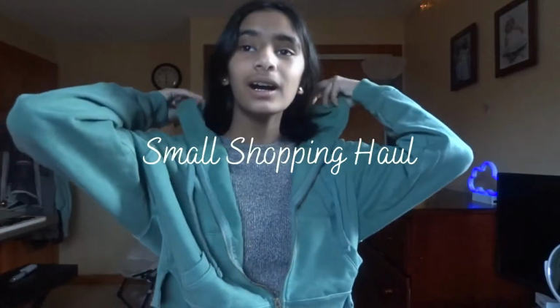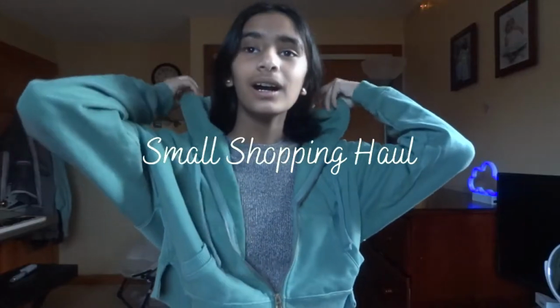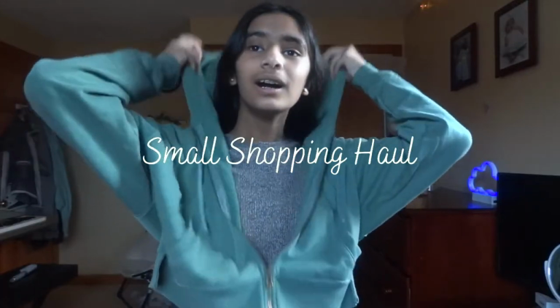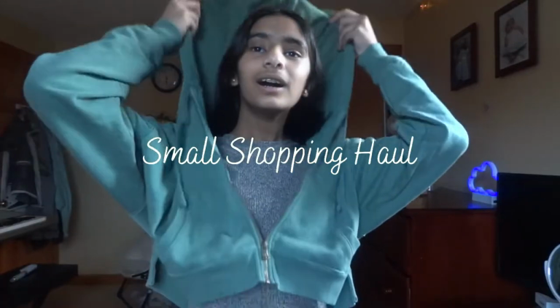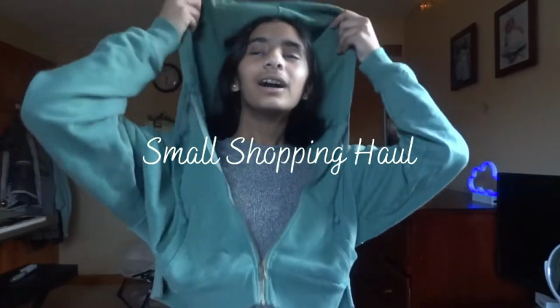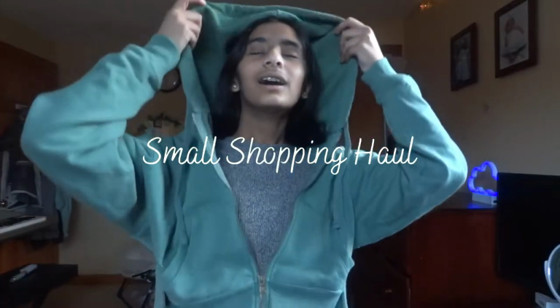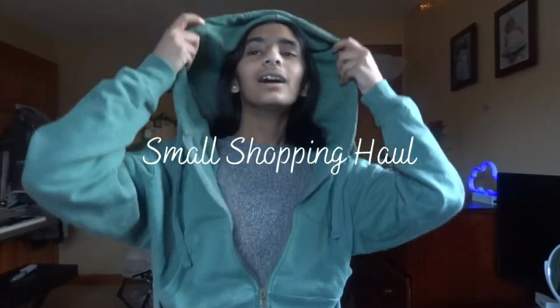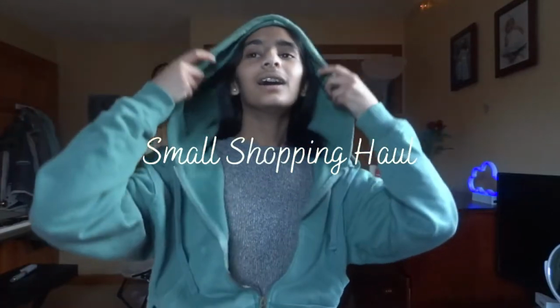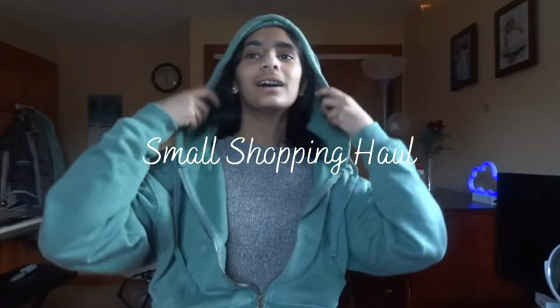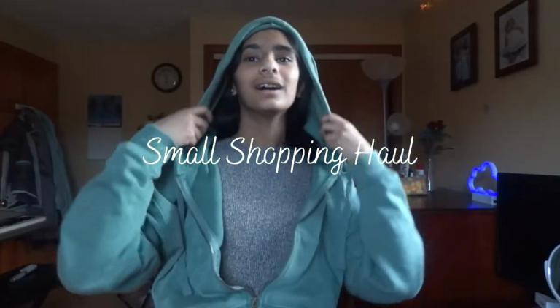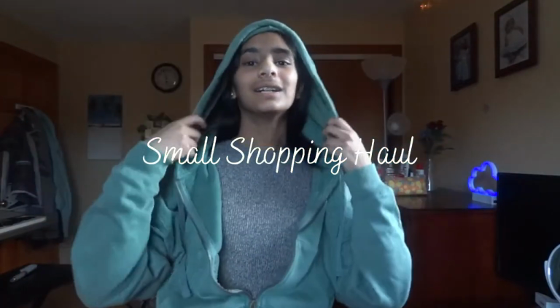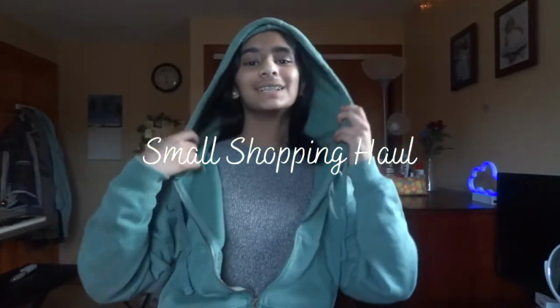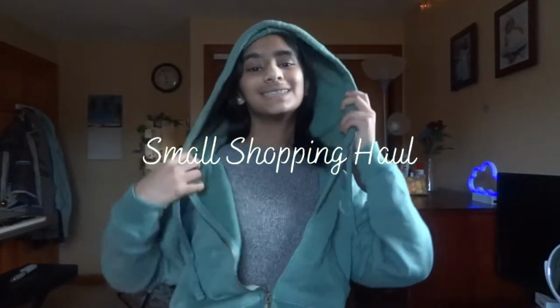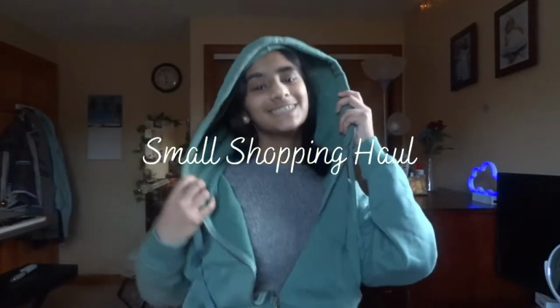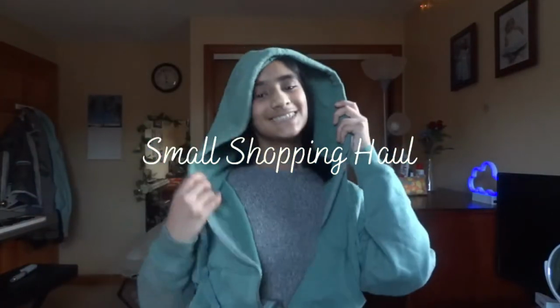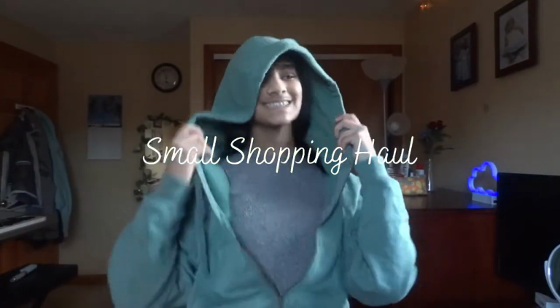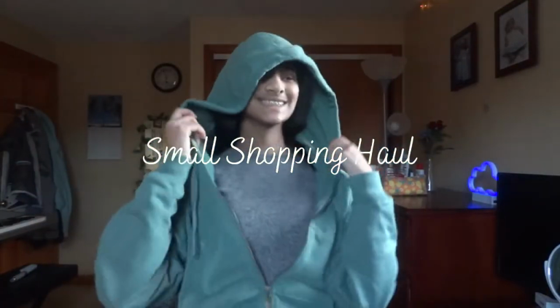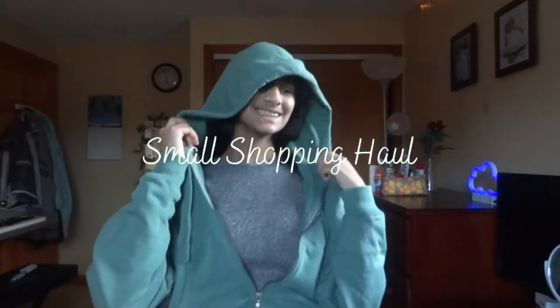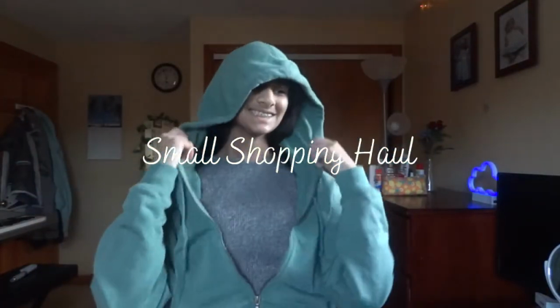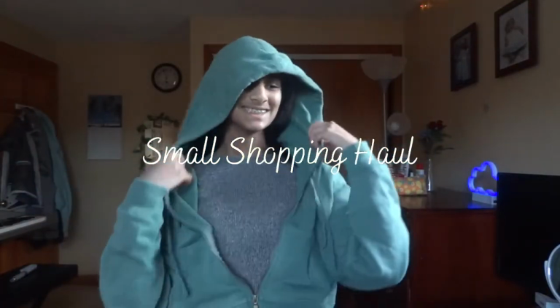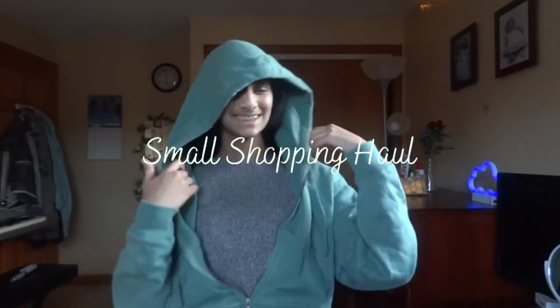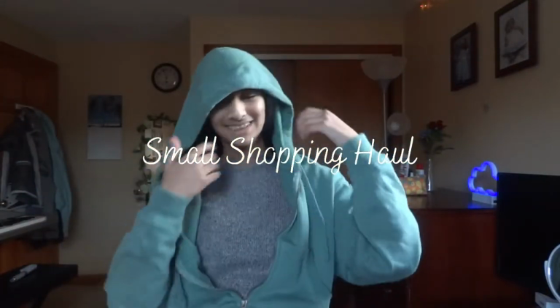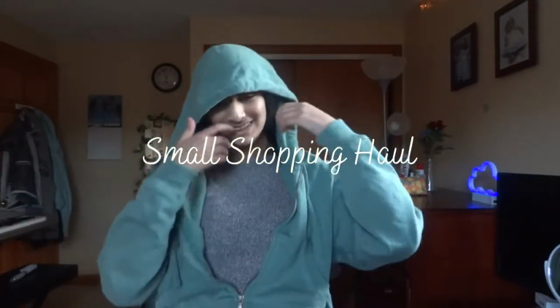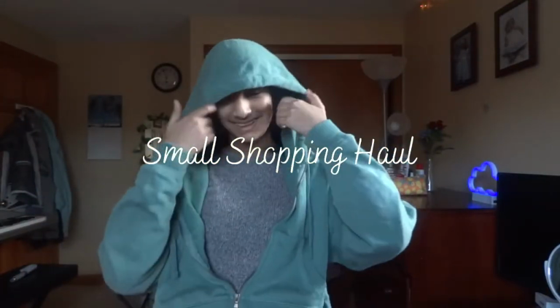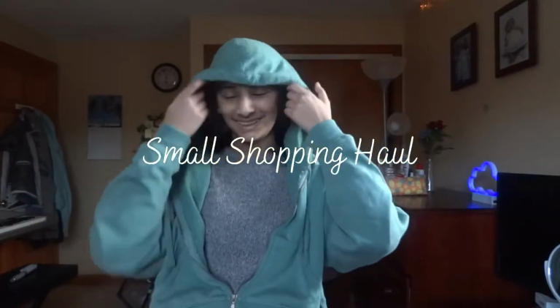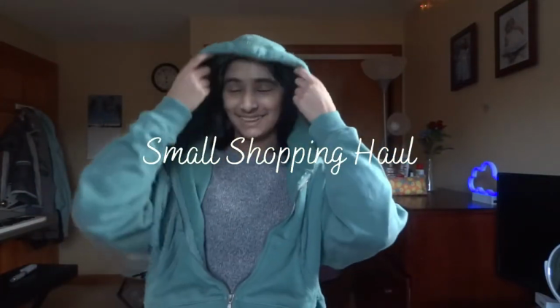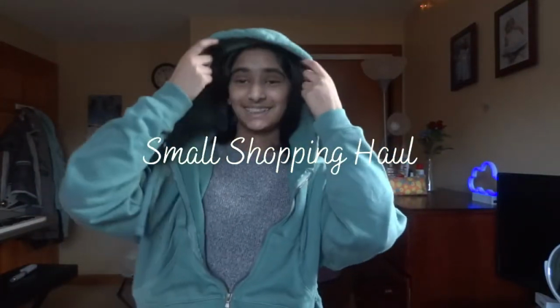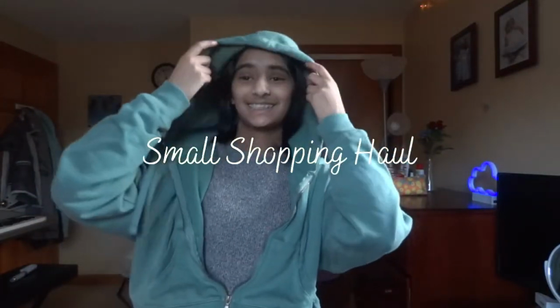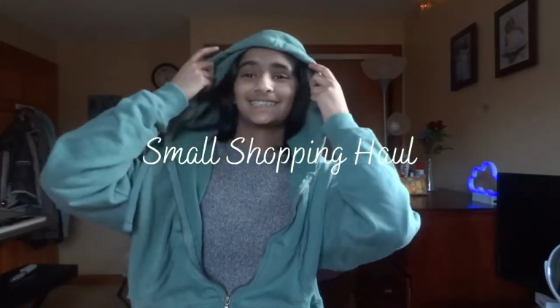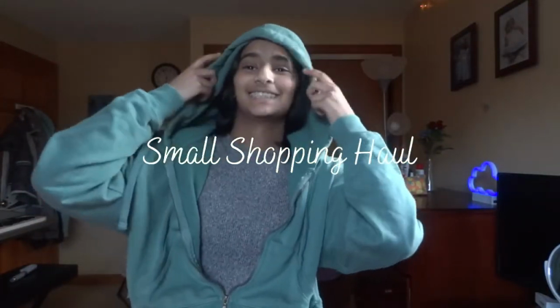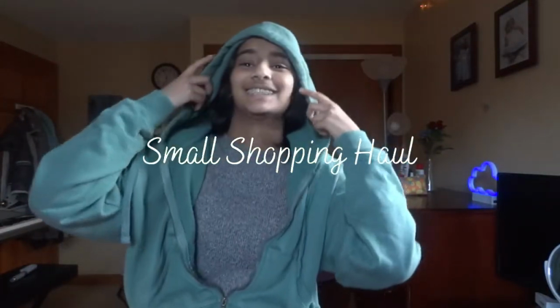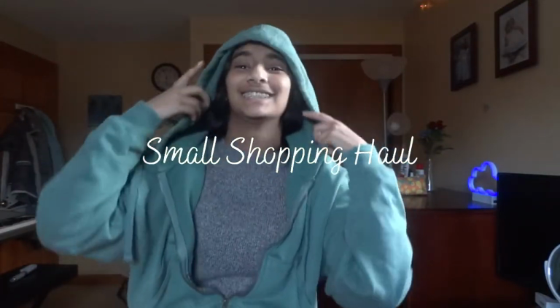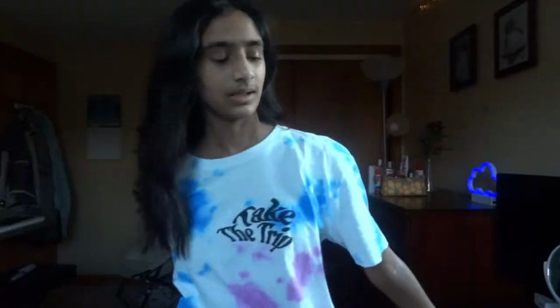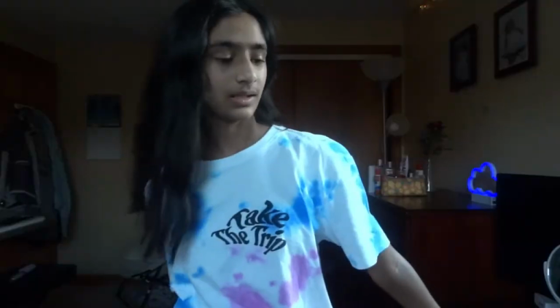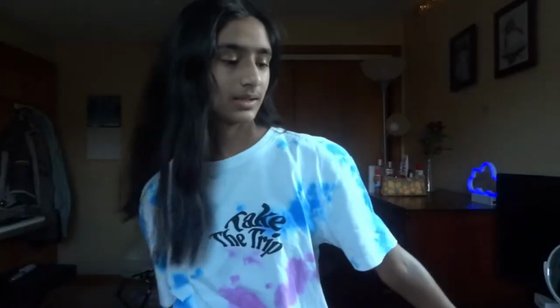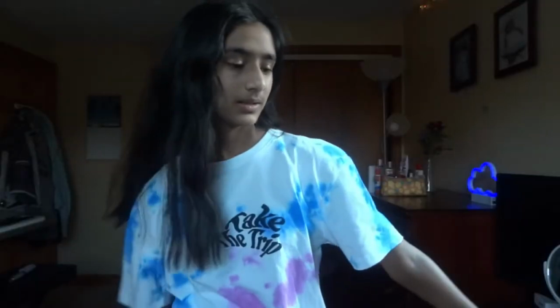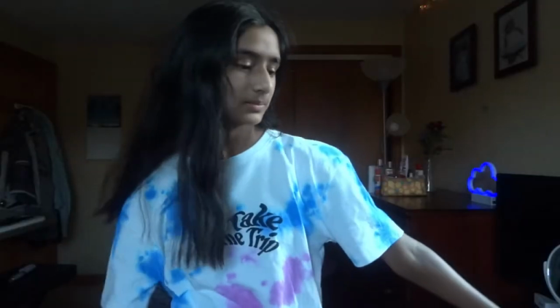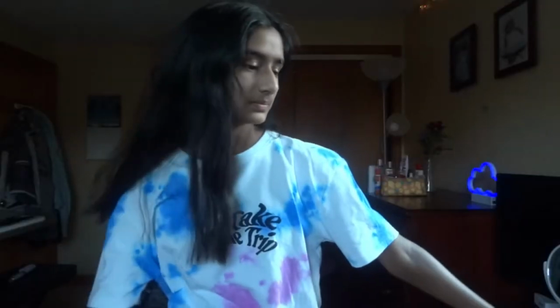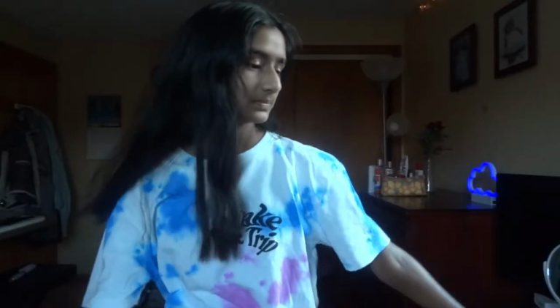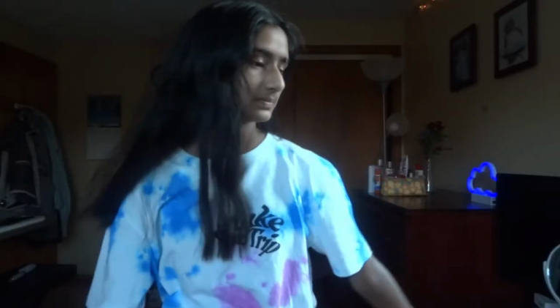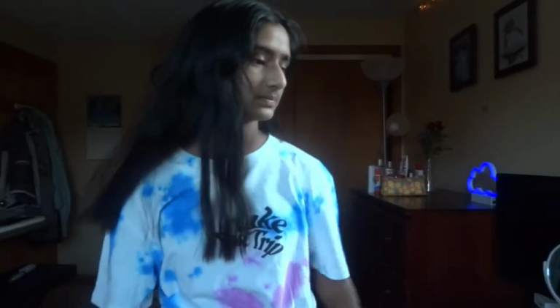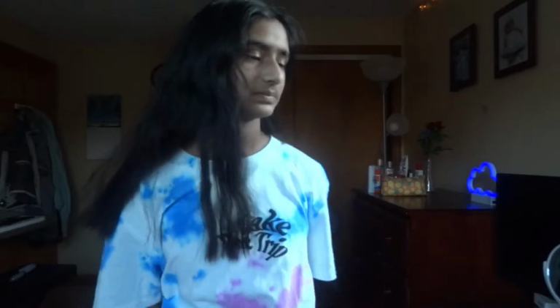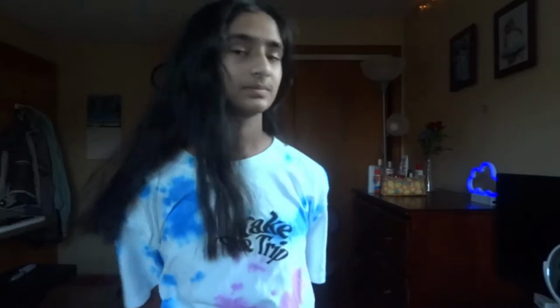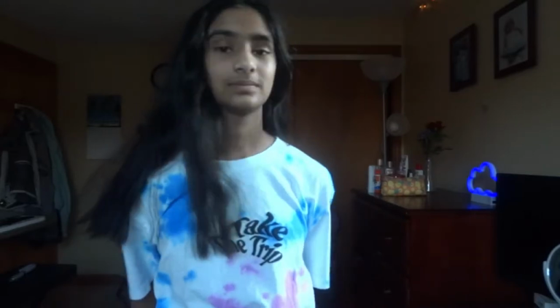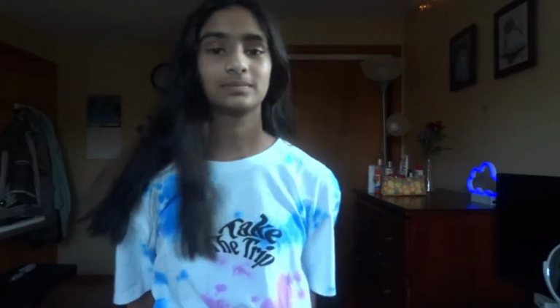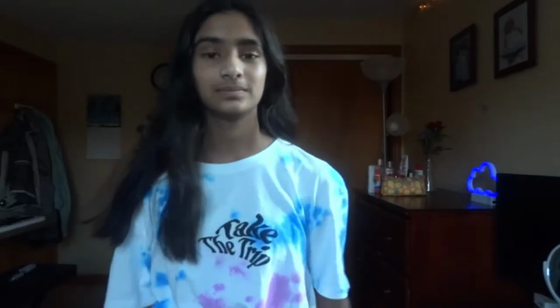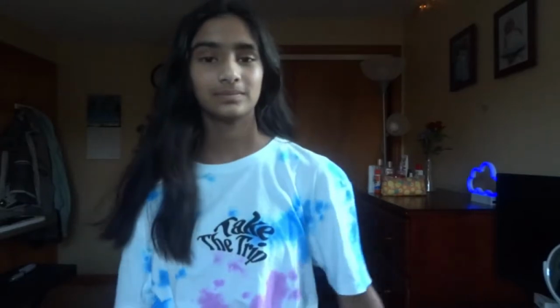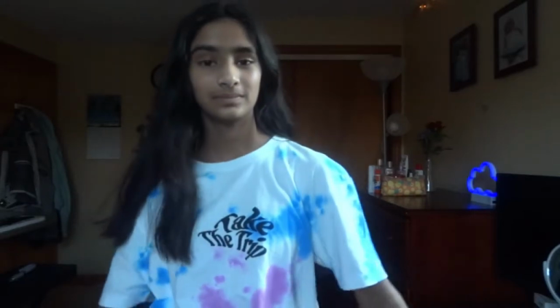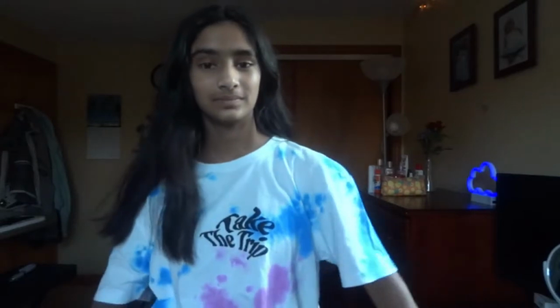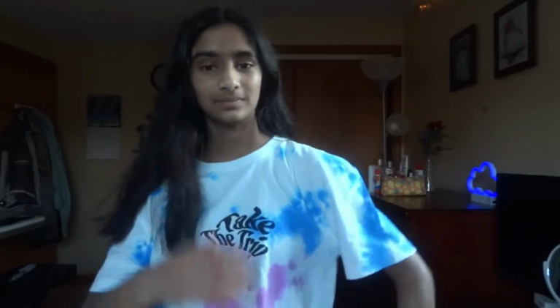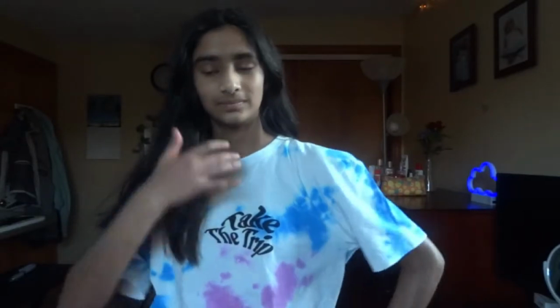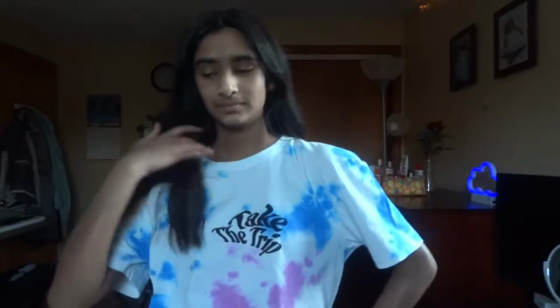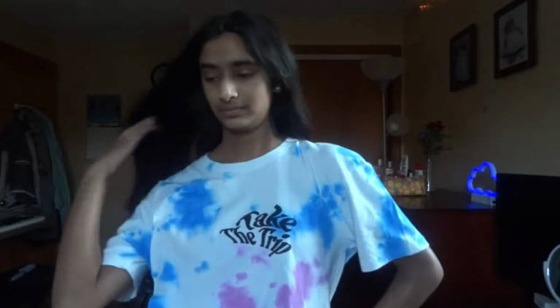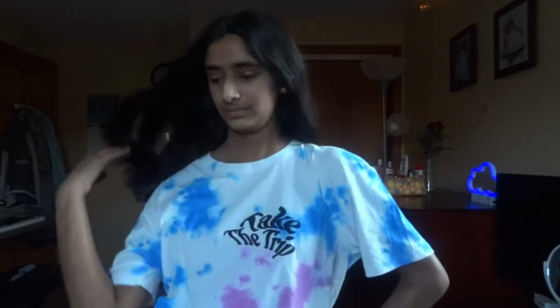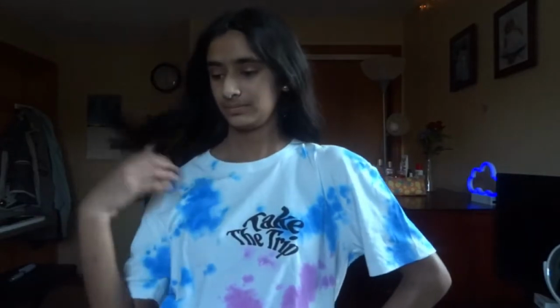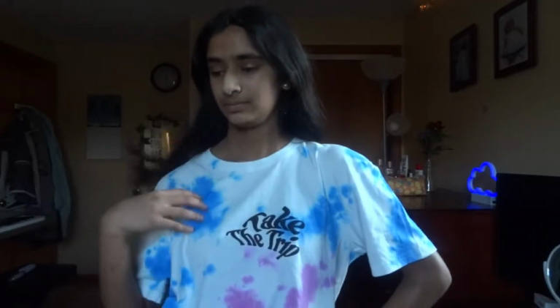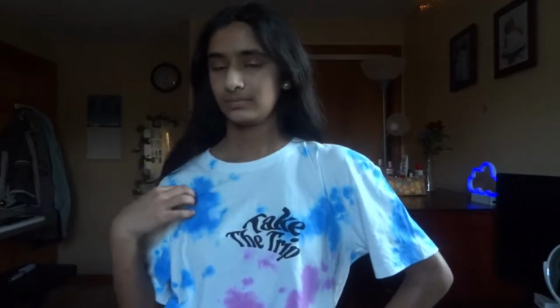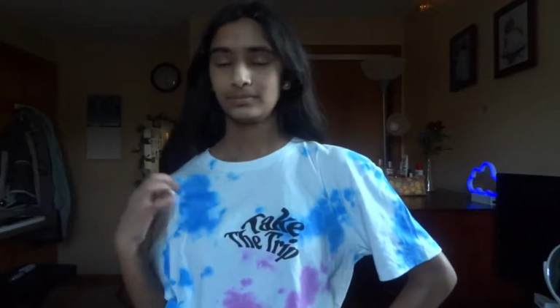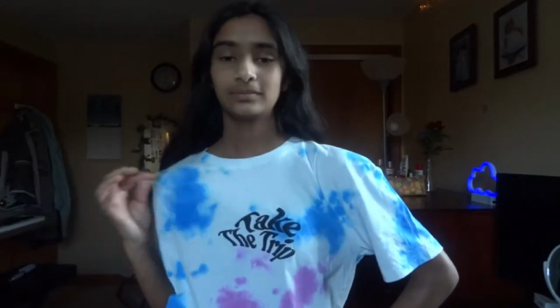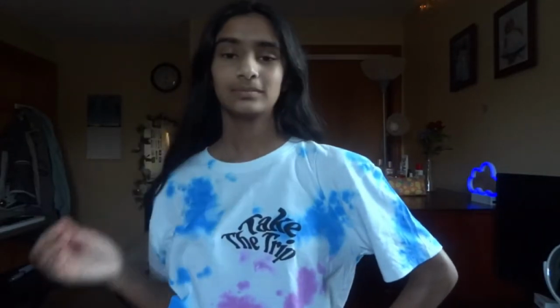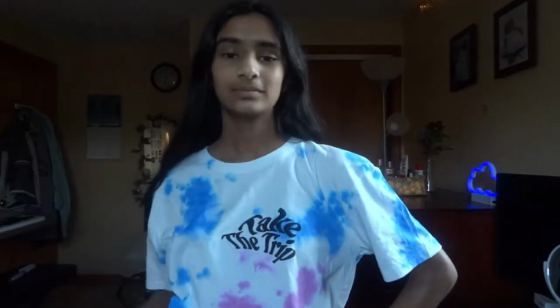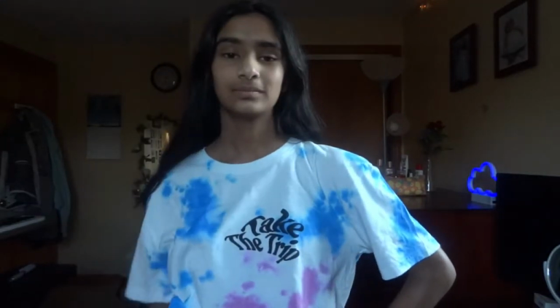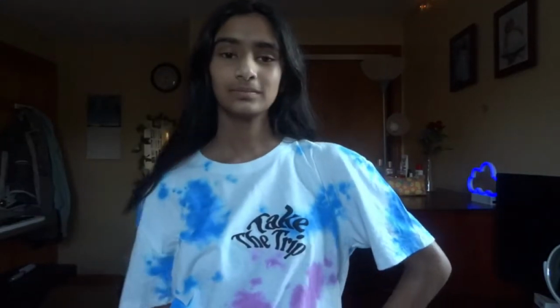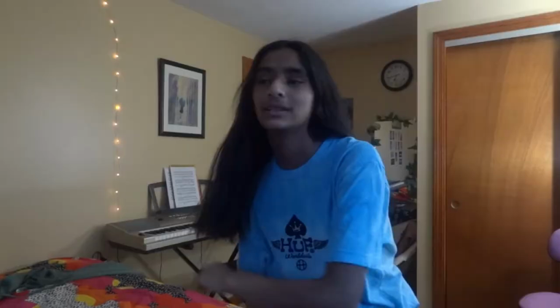In today's video, we are going to be doing a little bit of a haul with only a couple things. Also, don't mind how awkward I look in these videos.